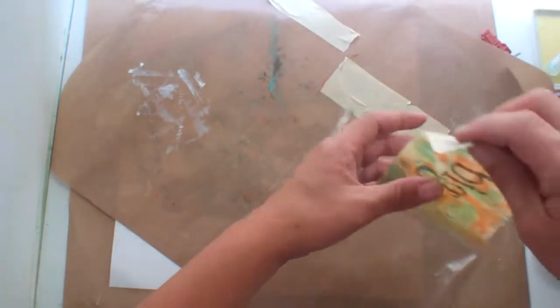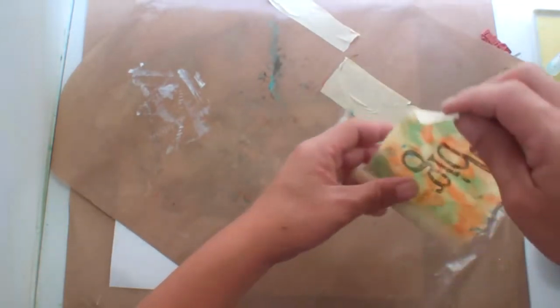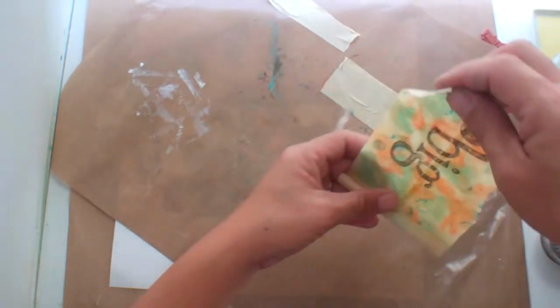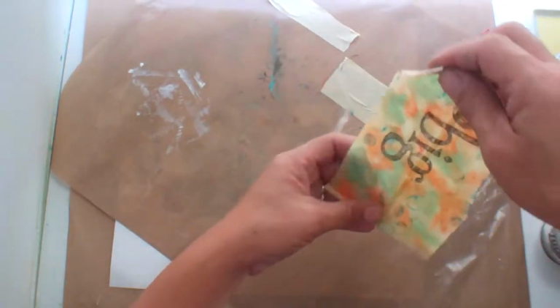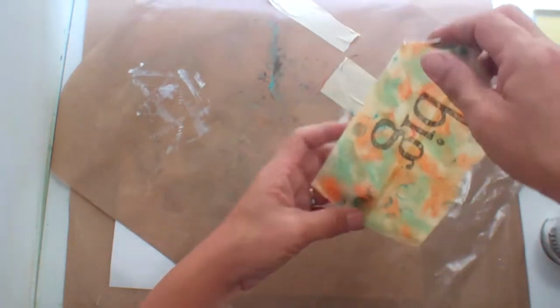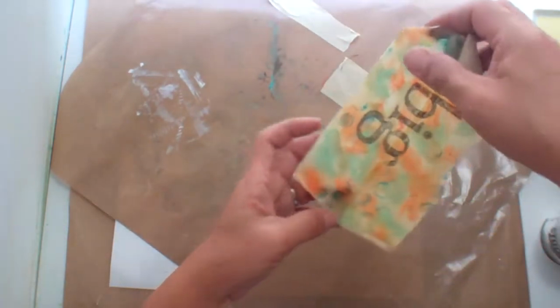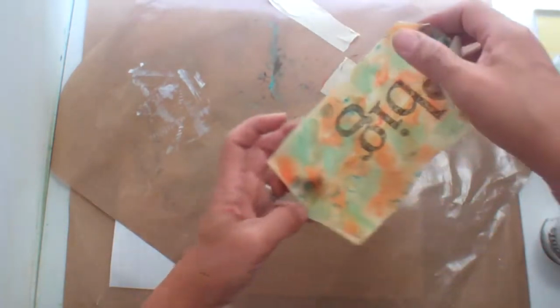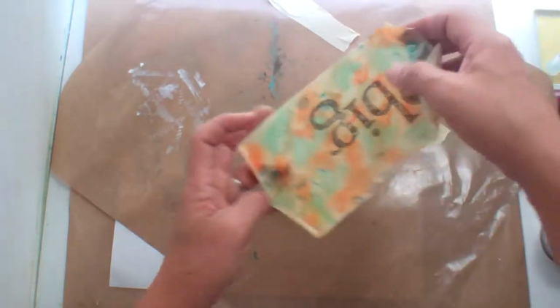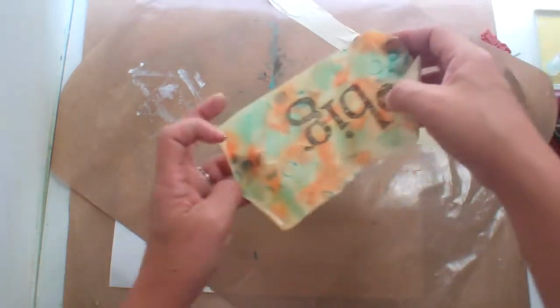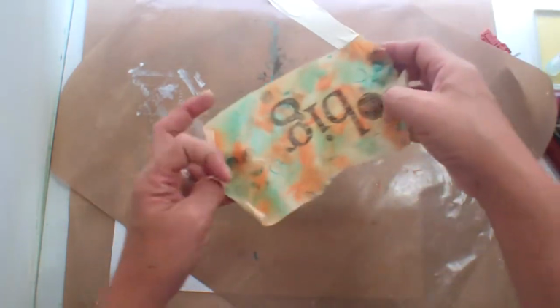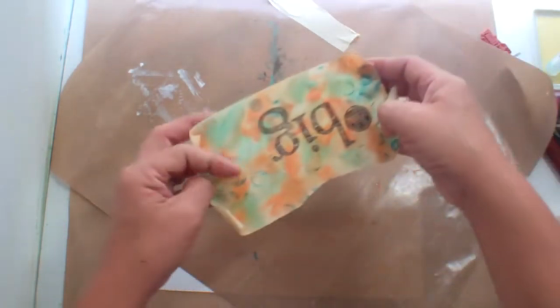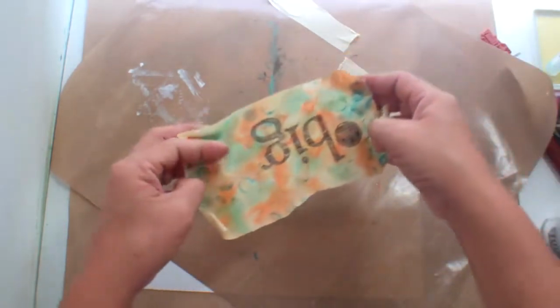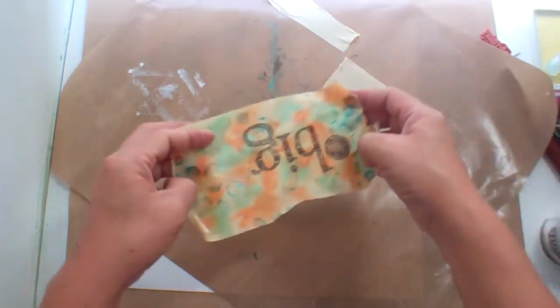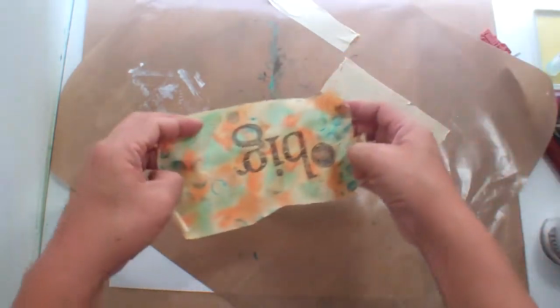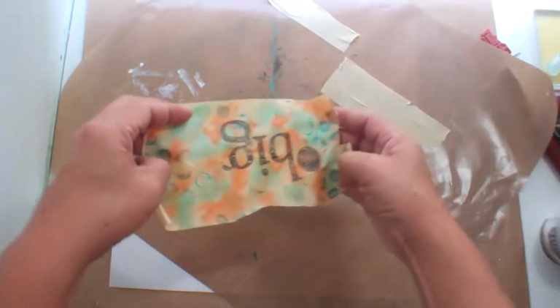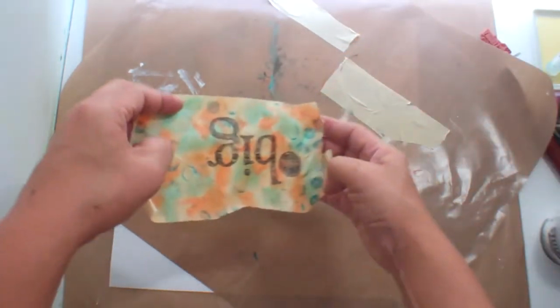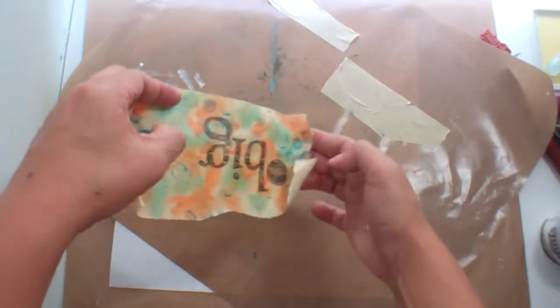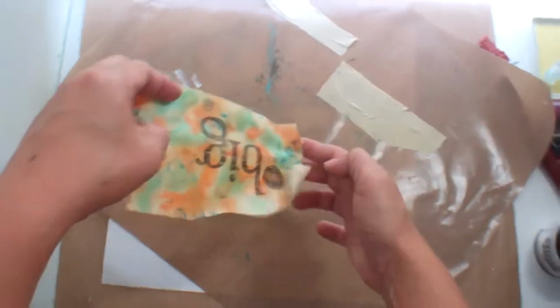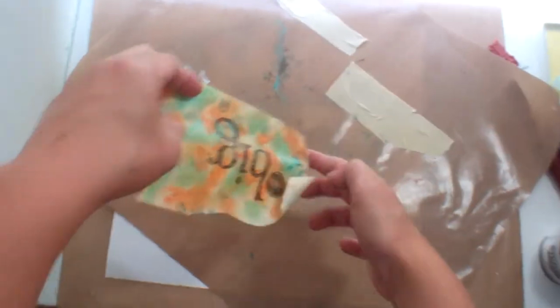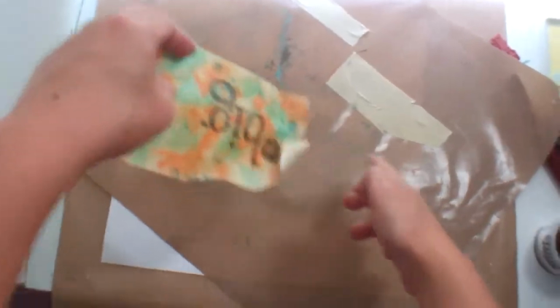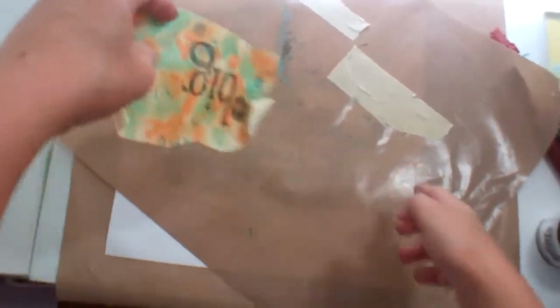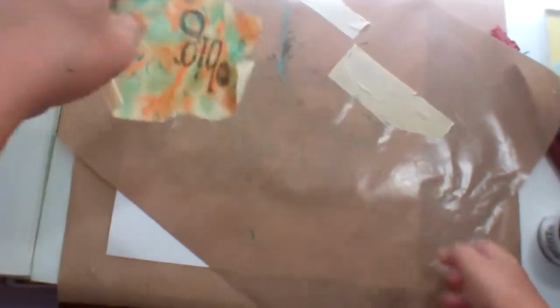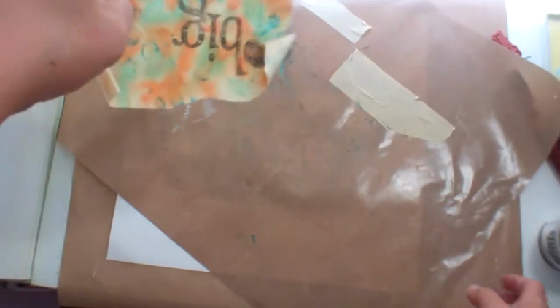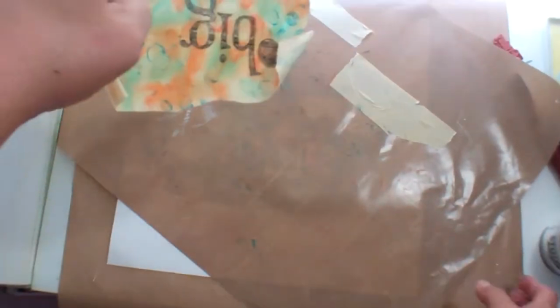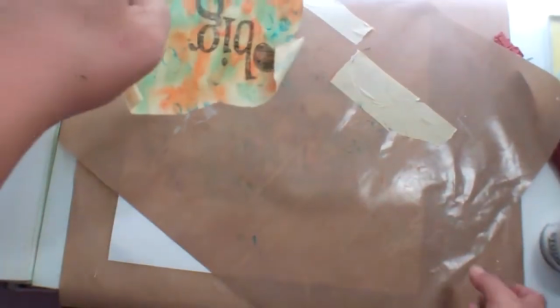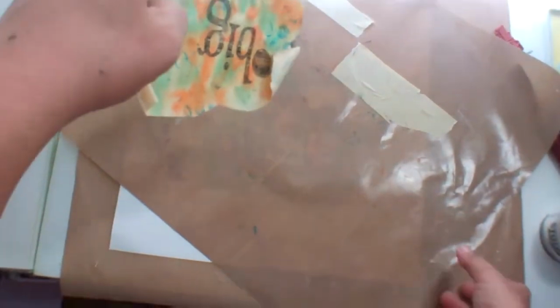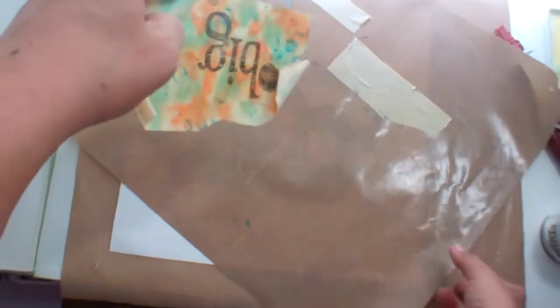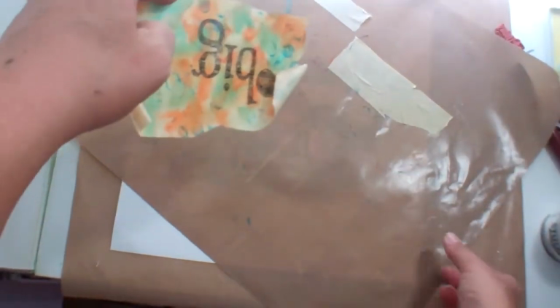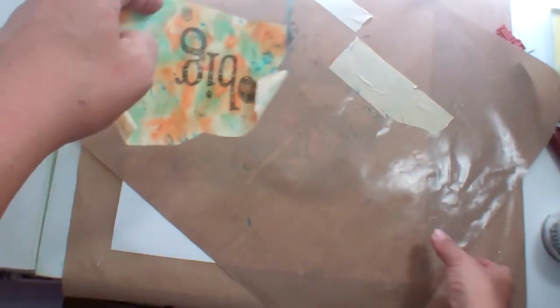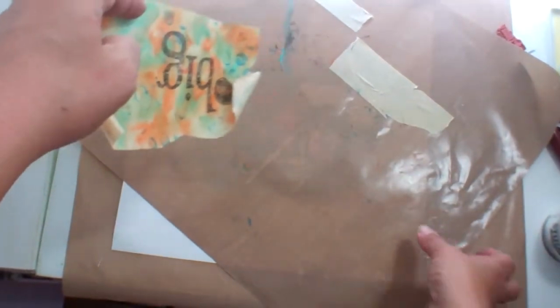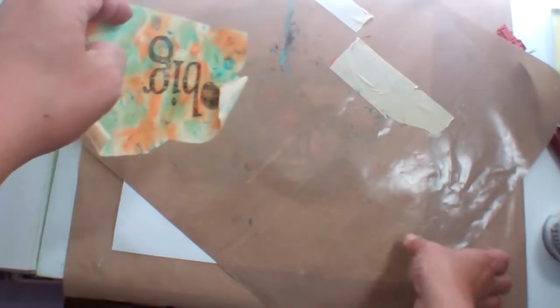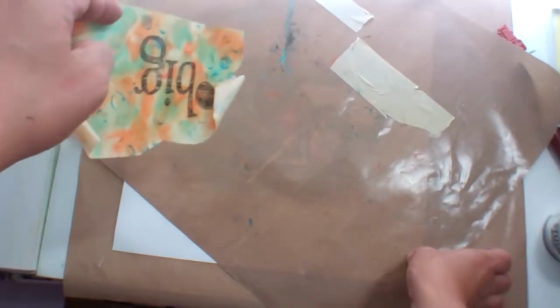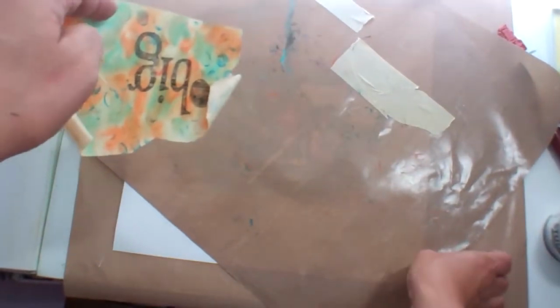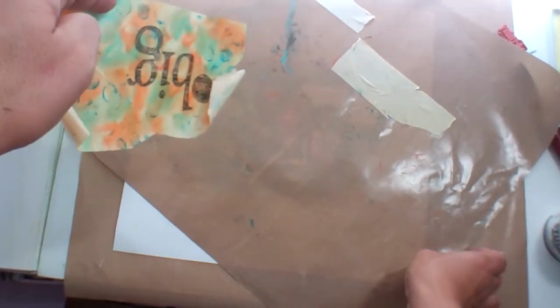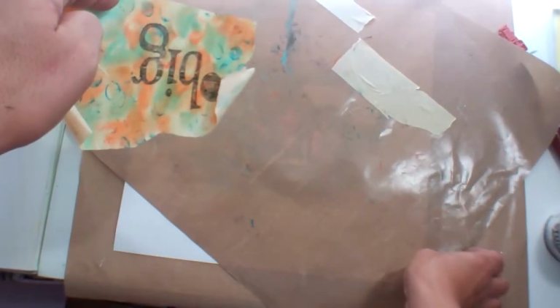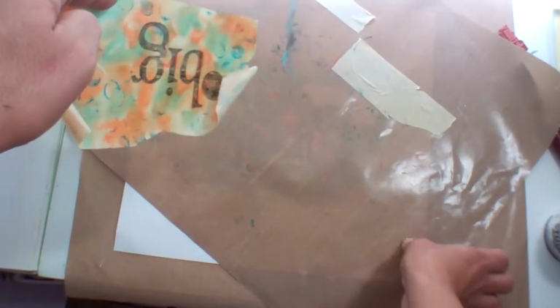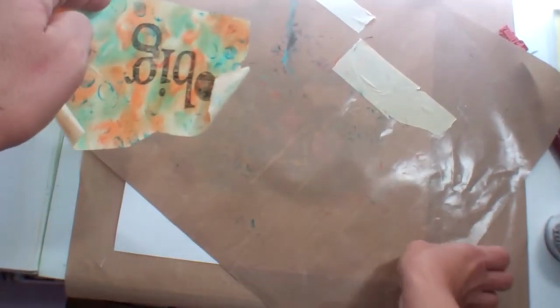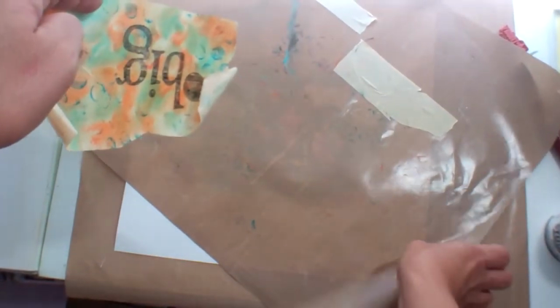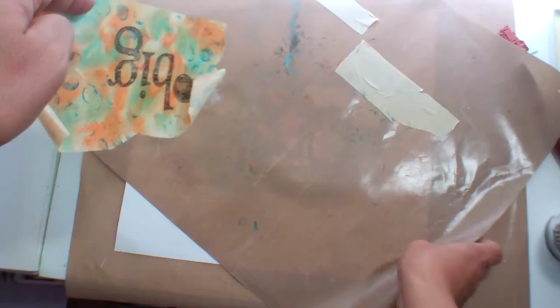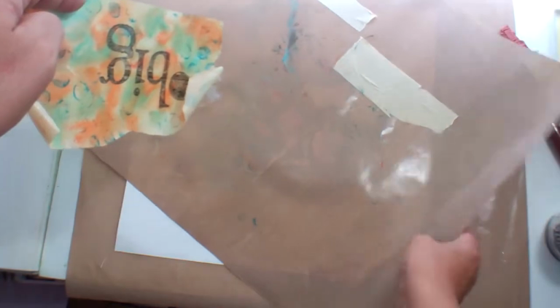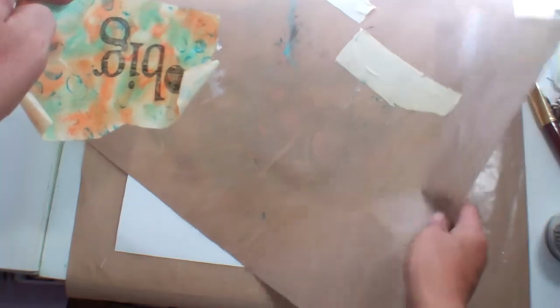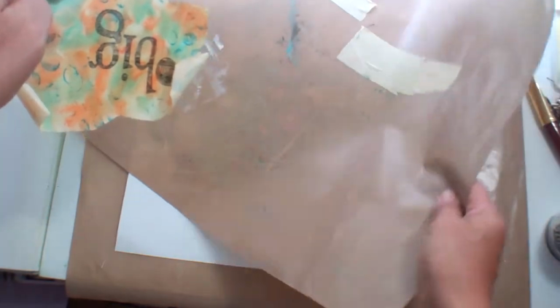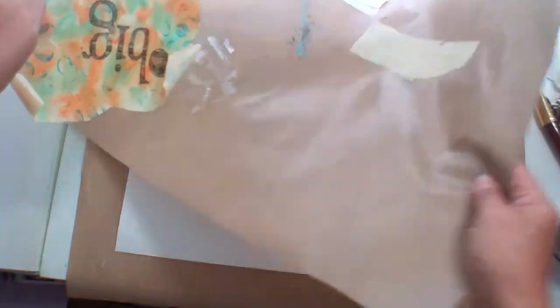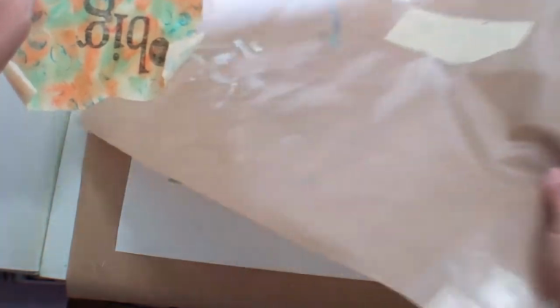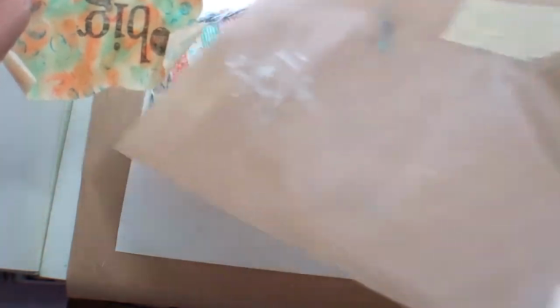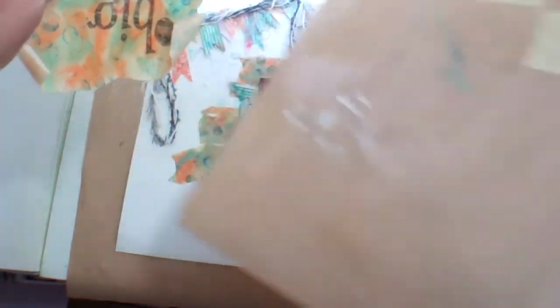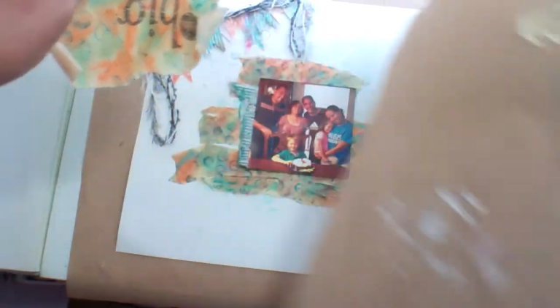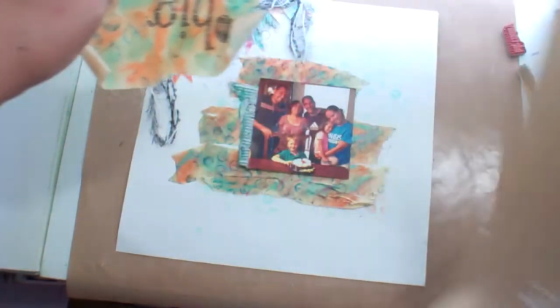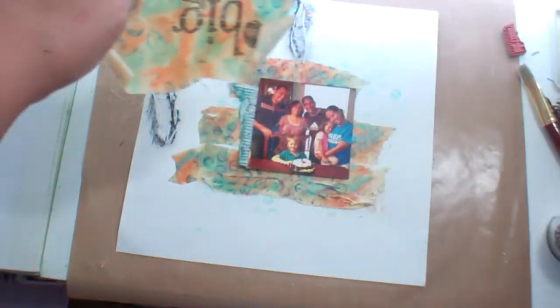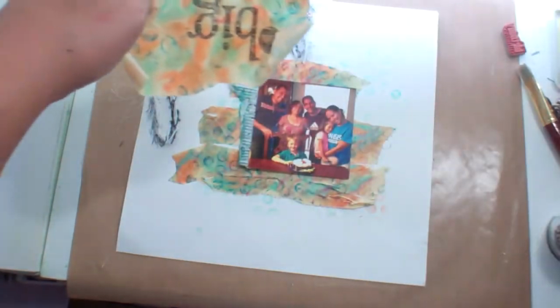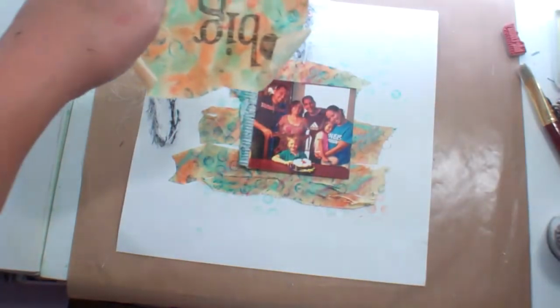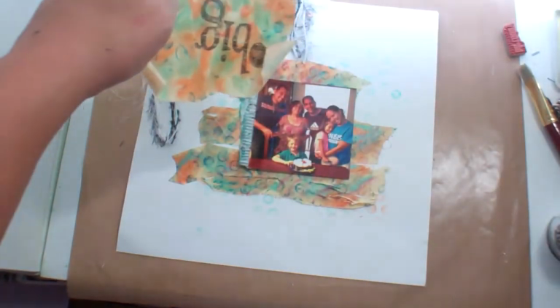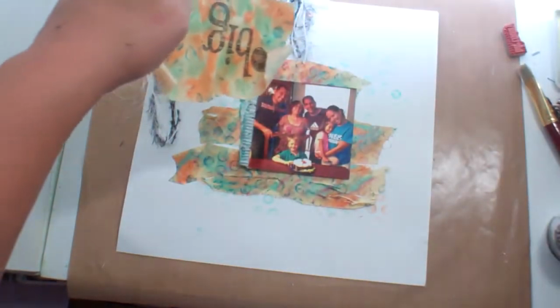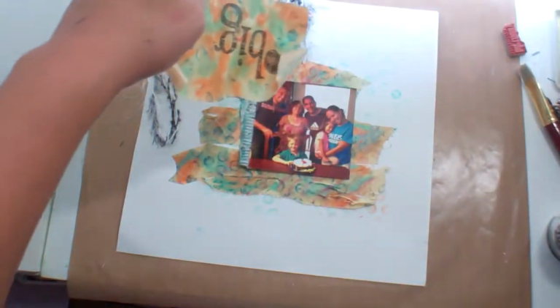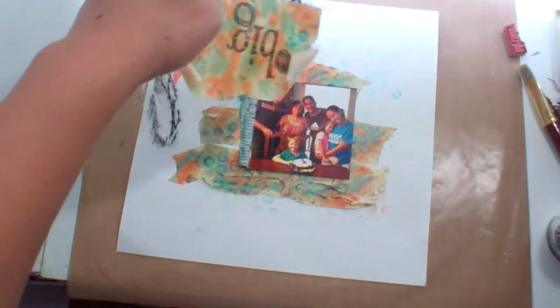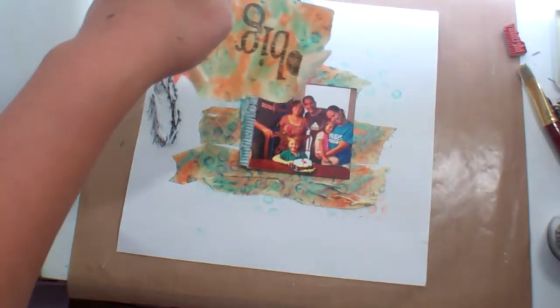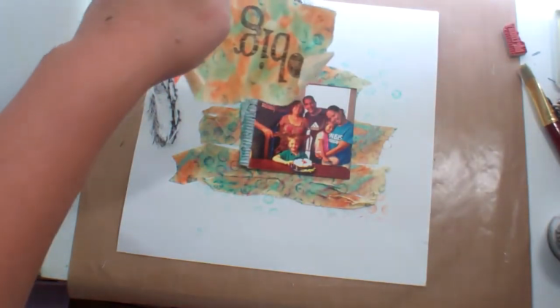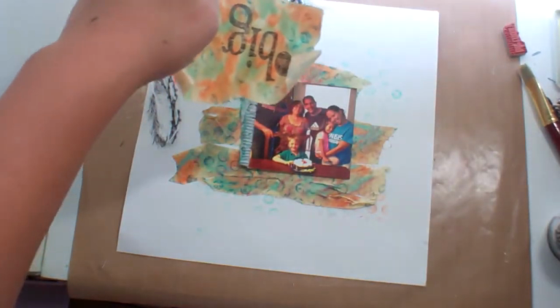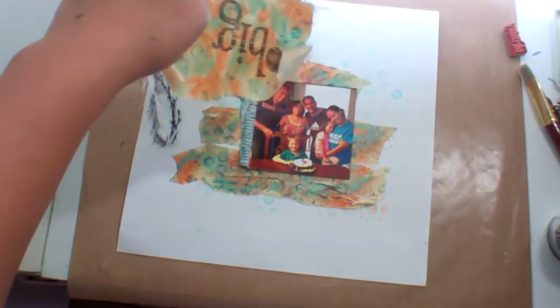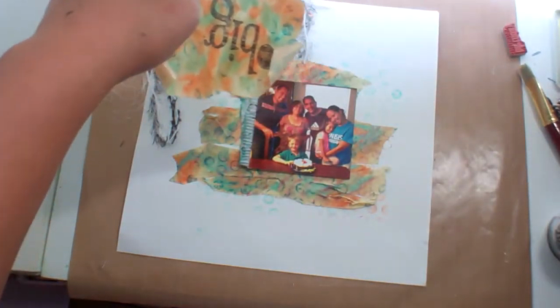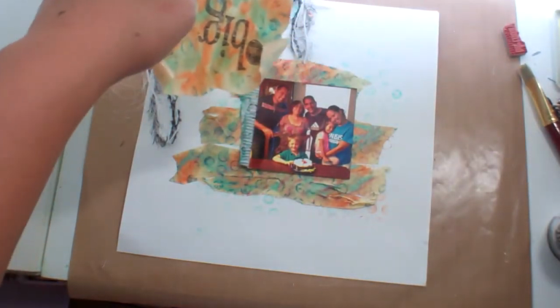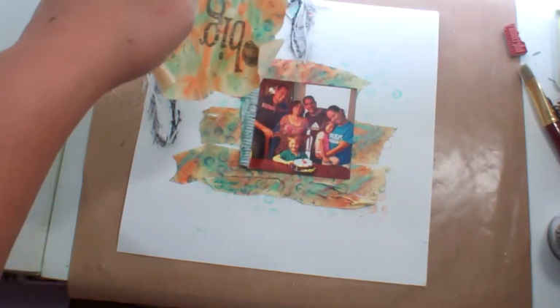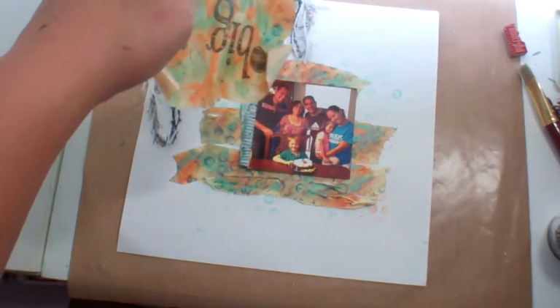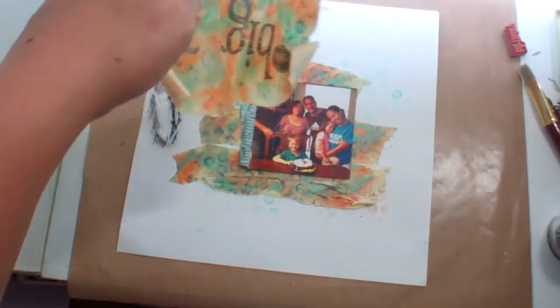So there it is — one big piece of masking tape. Love it.